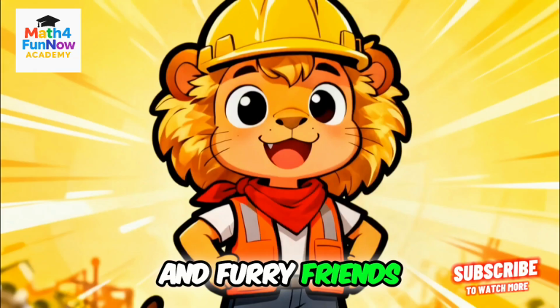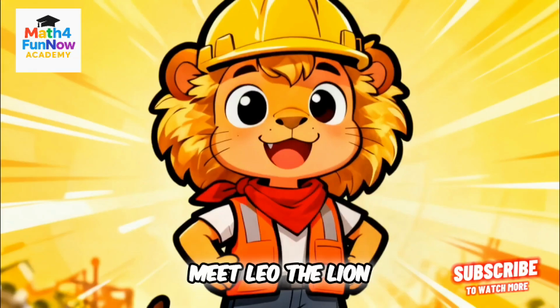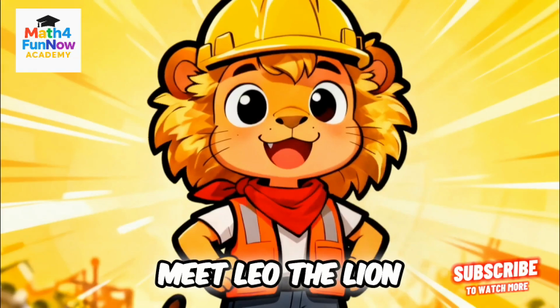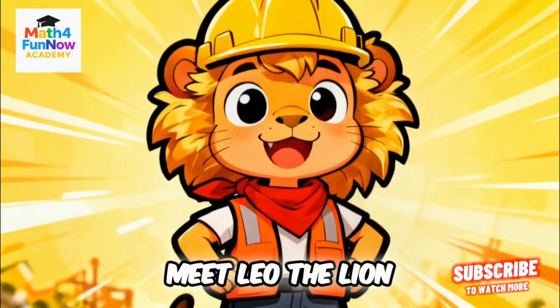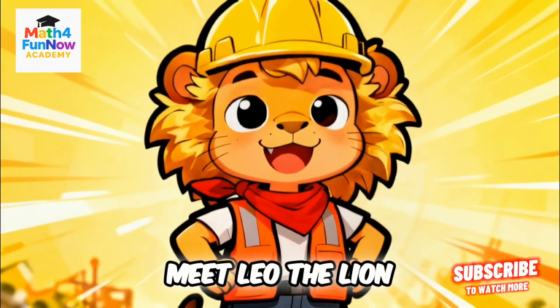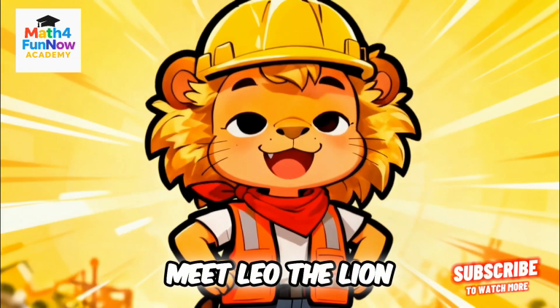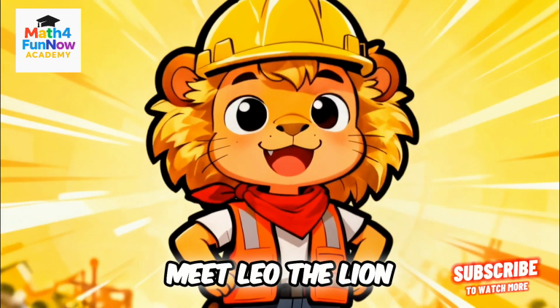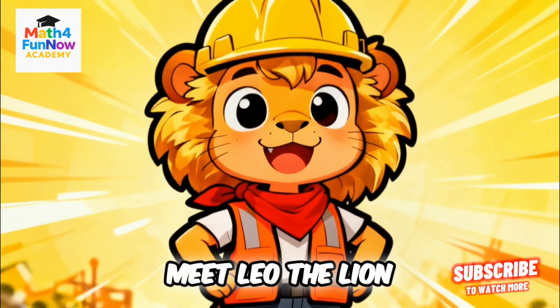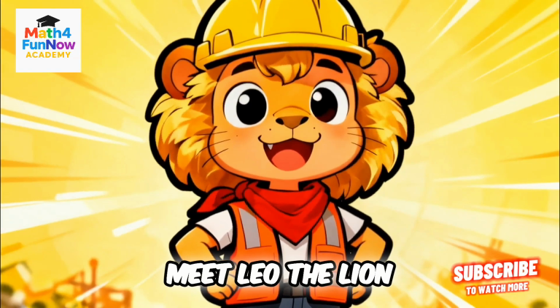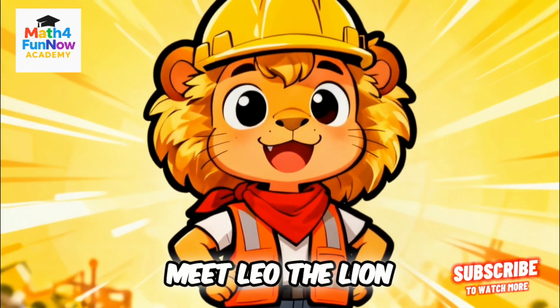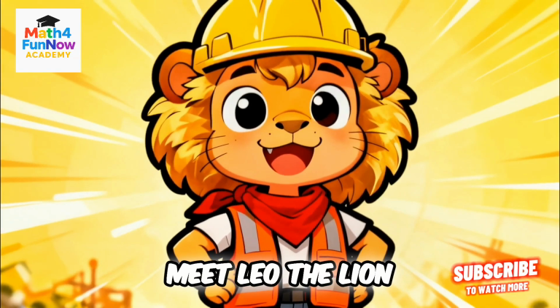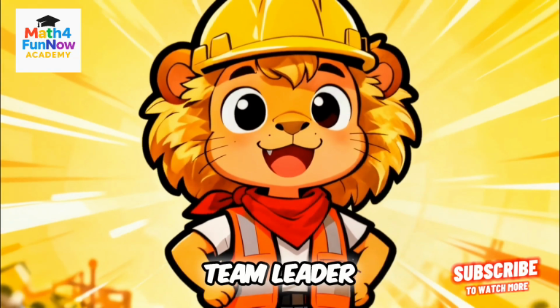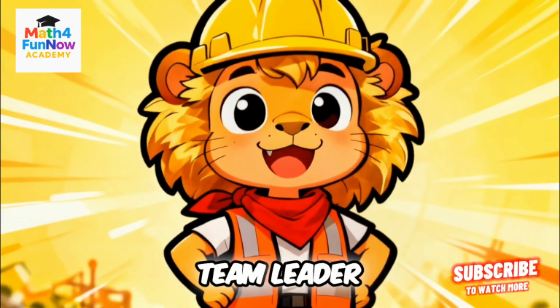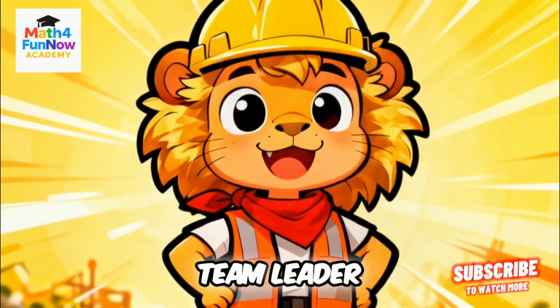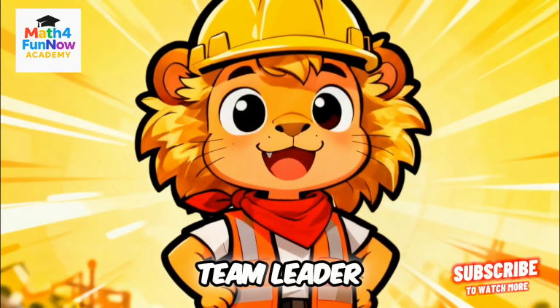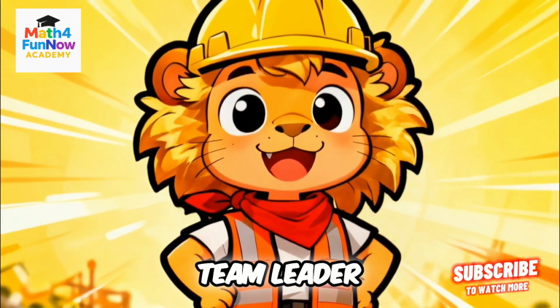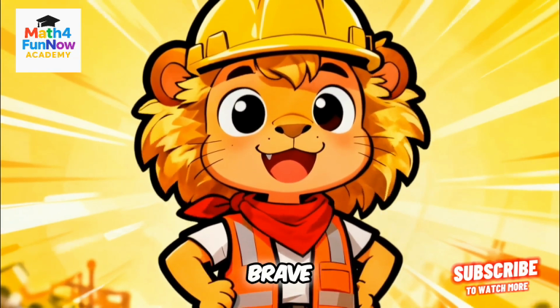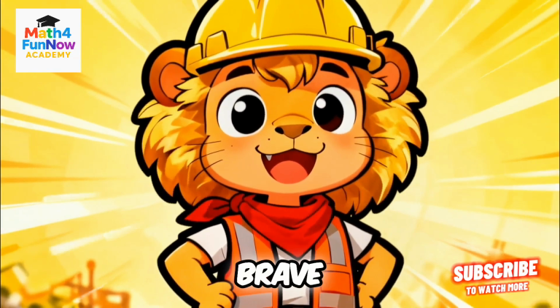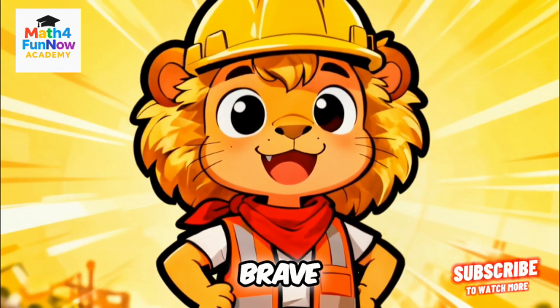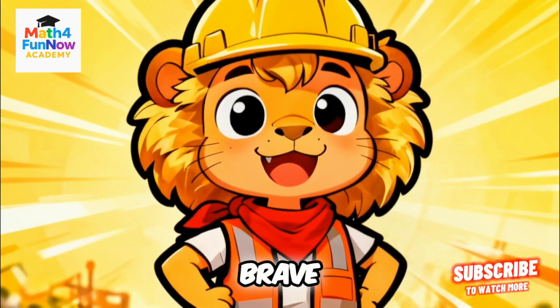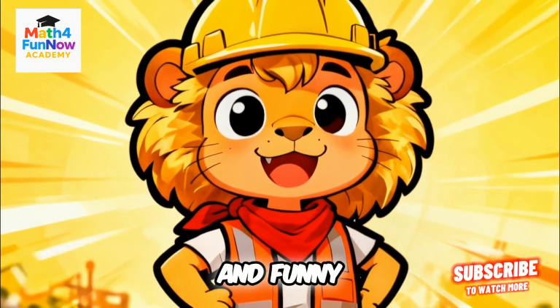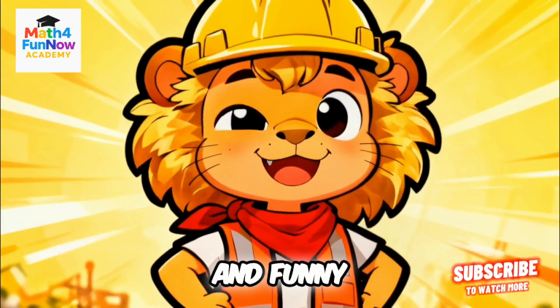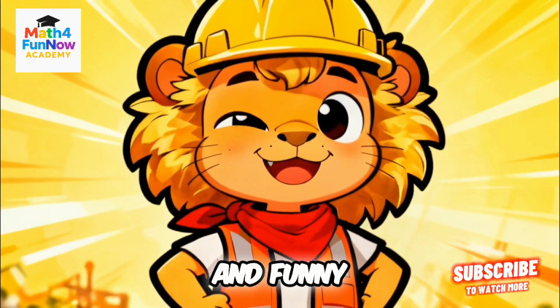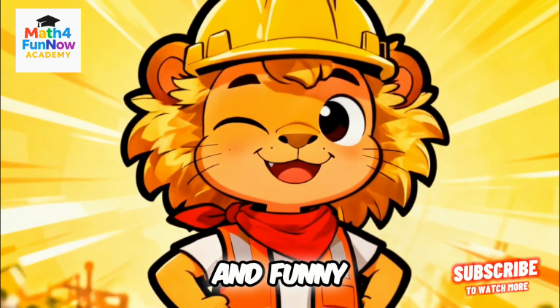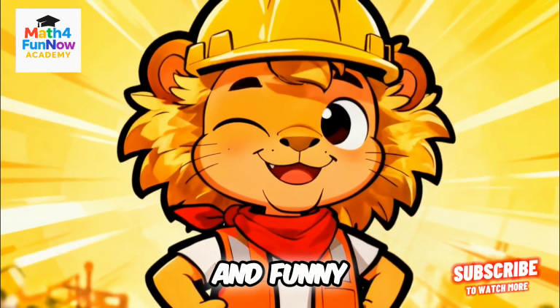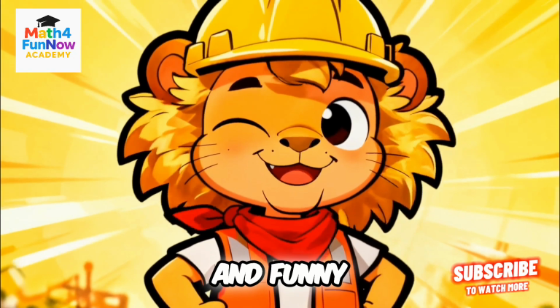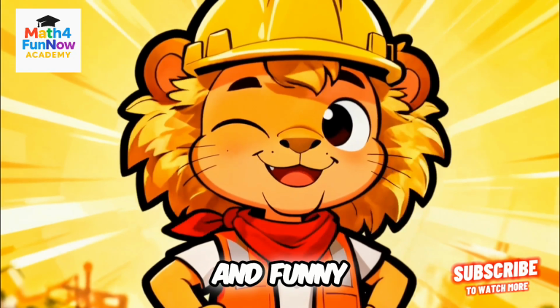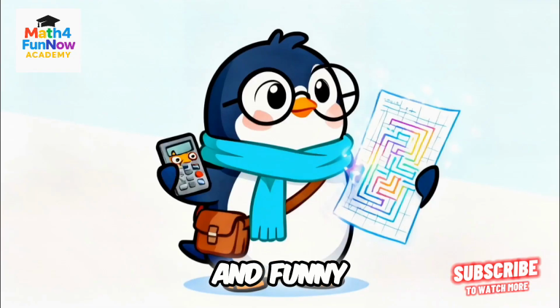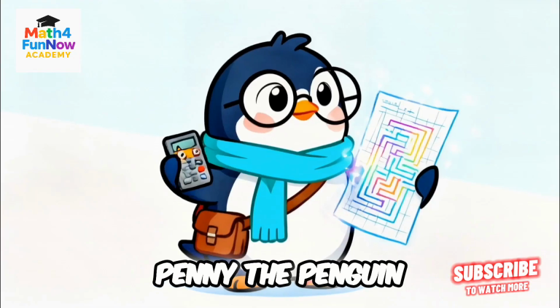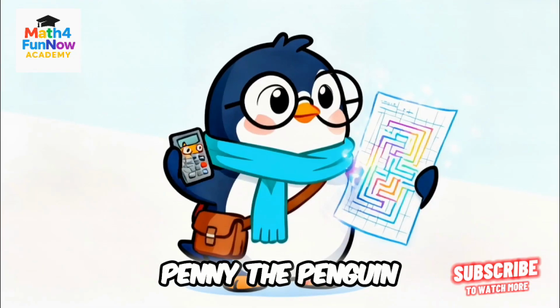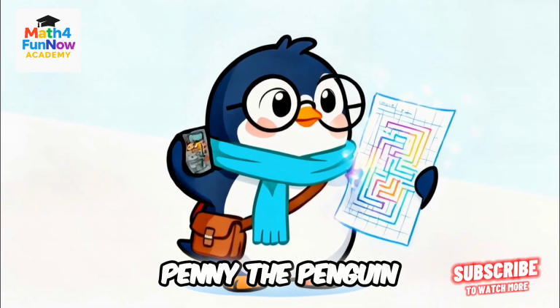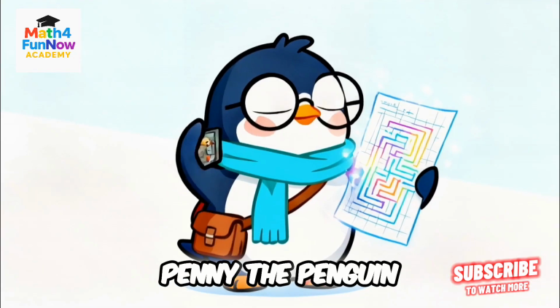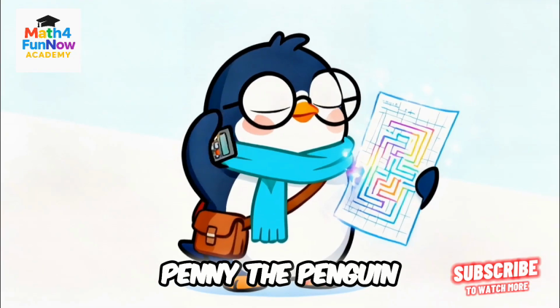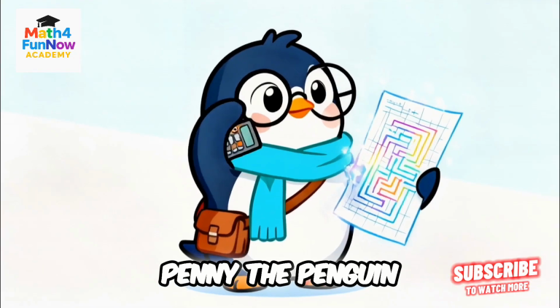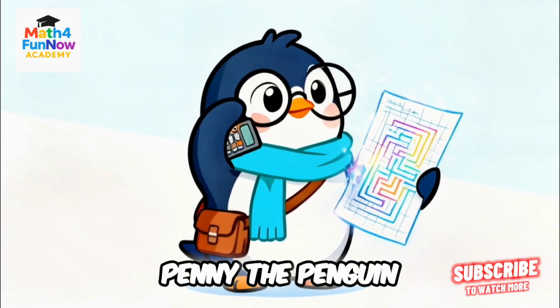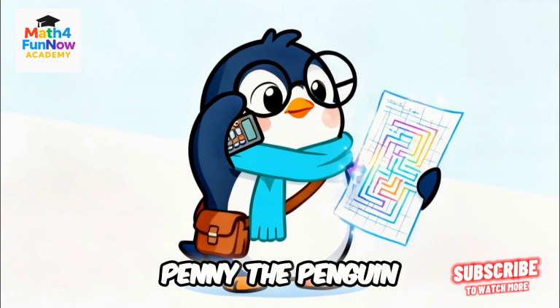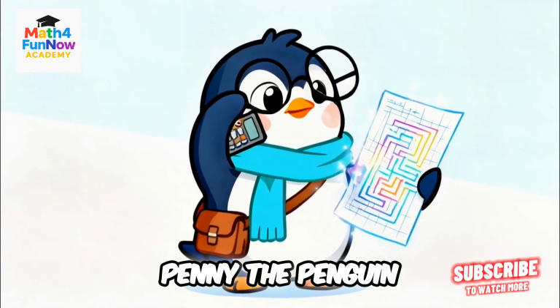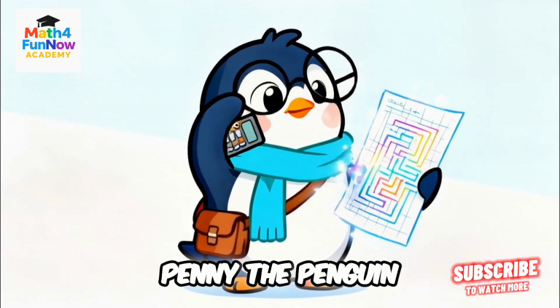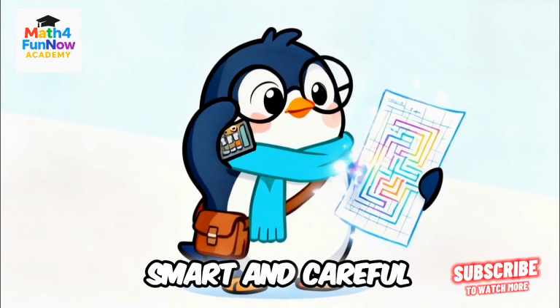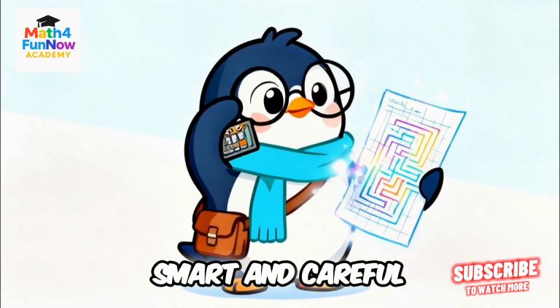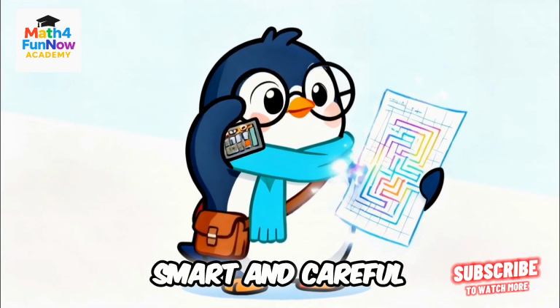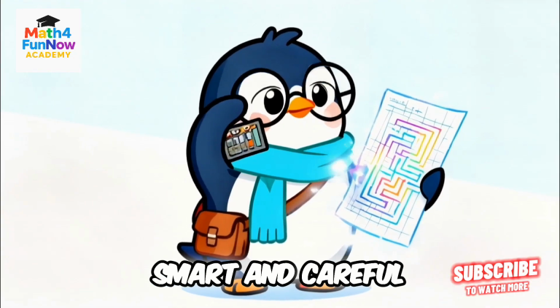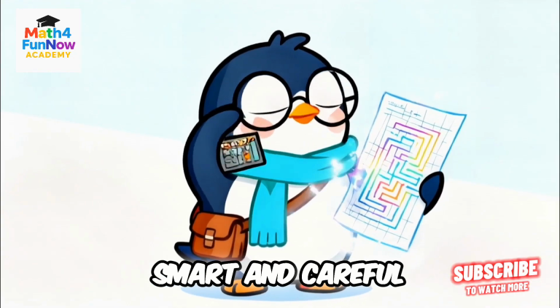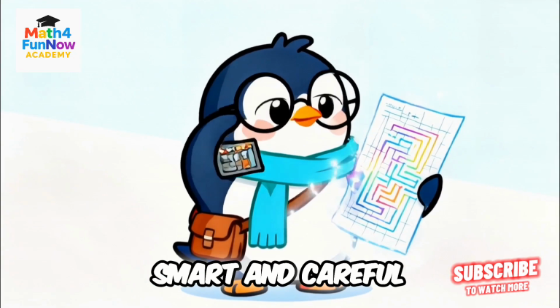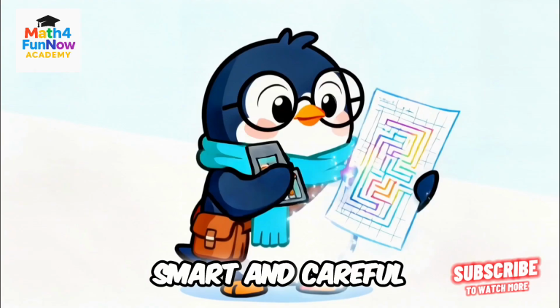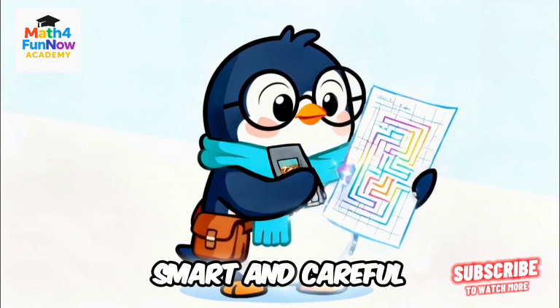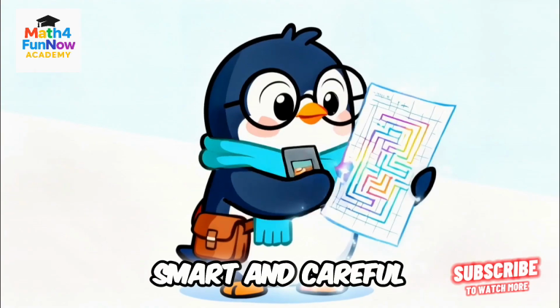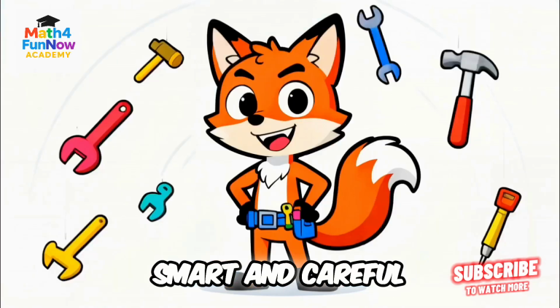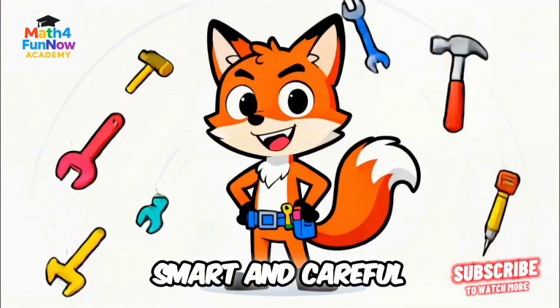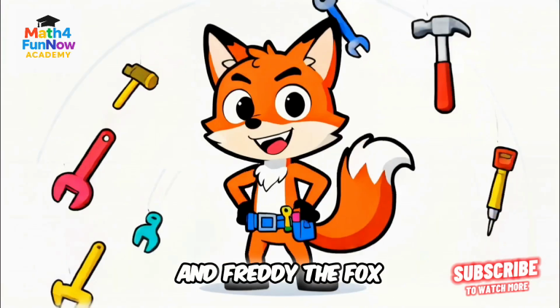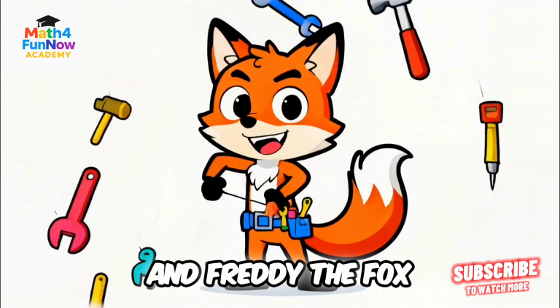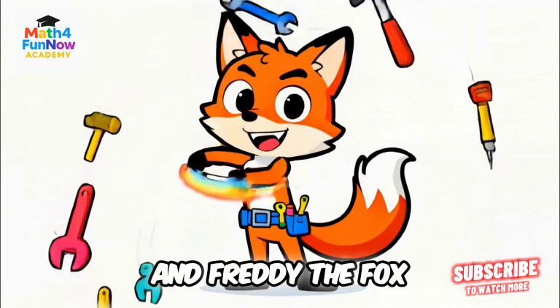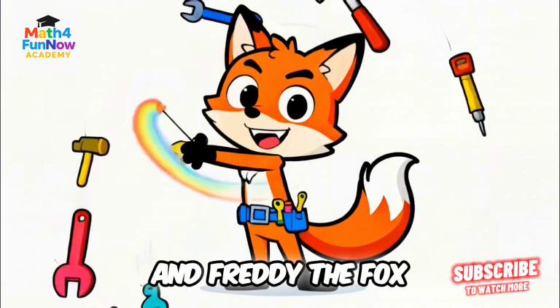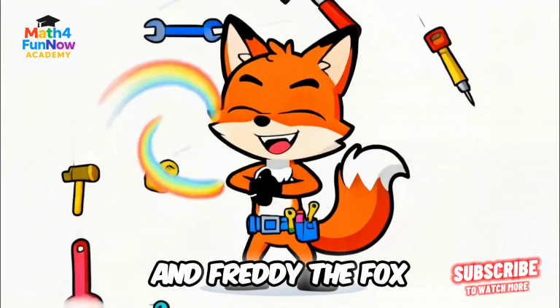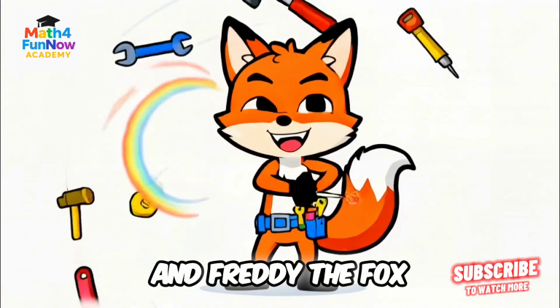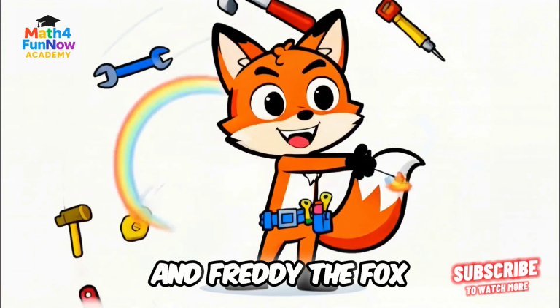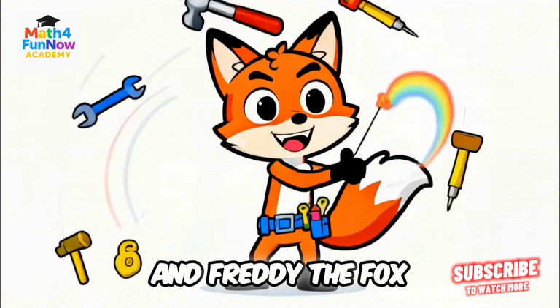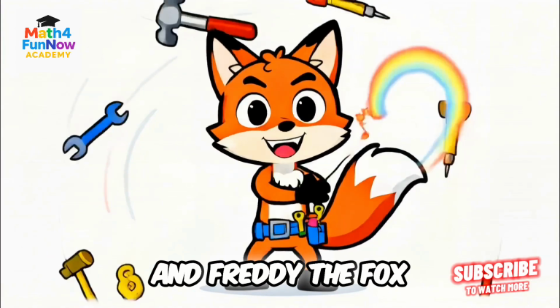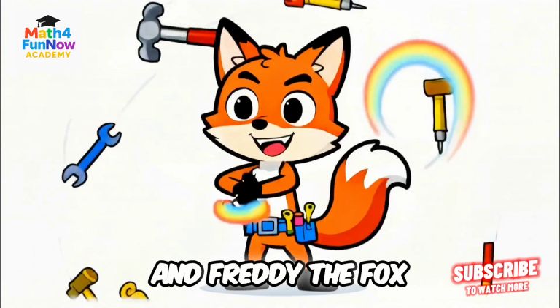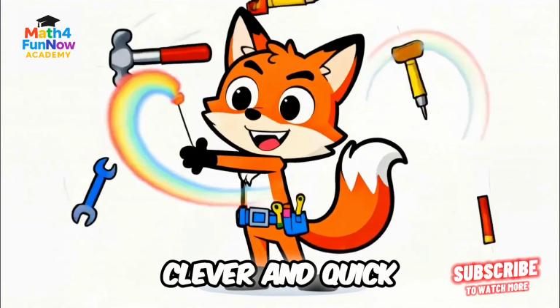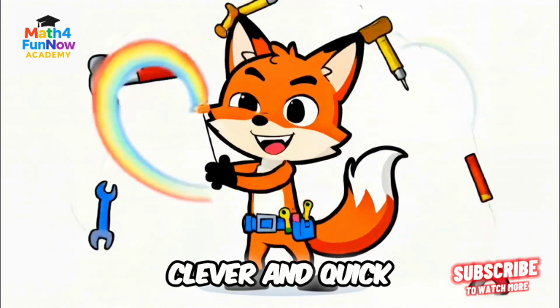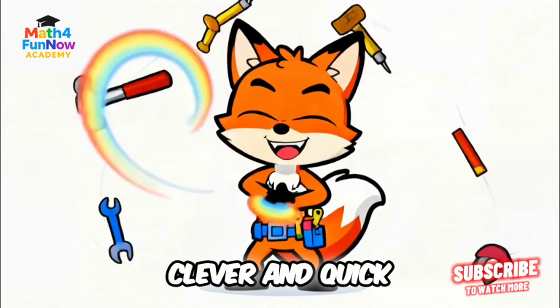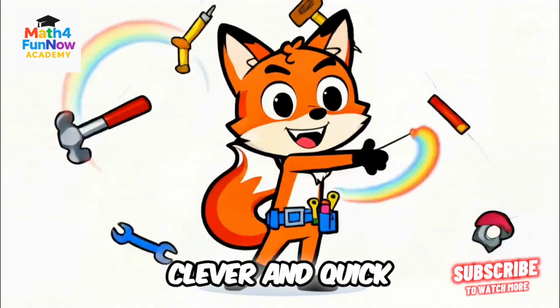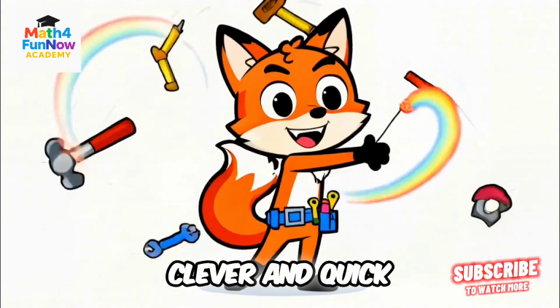Meet Leo the Lion, team leader, brave and funny. Penny the Penguin, smart and careful. And Freddy the Fox, clever and quick.